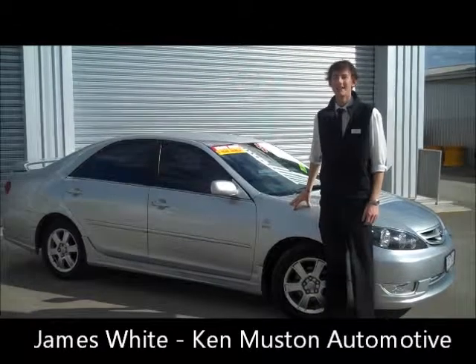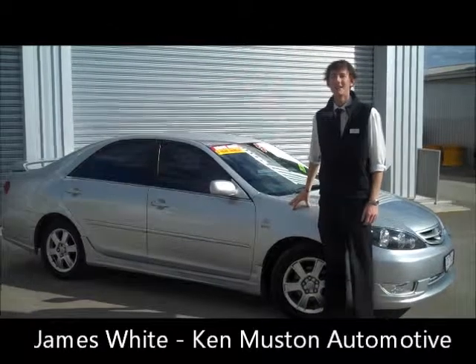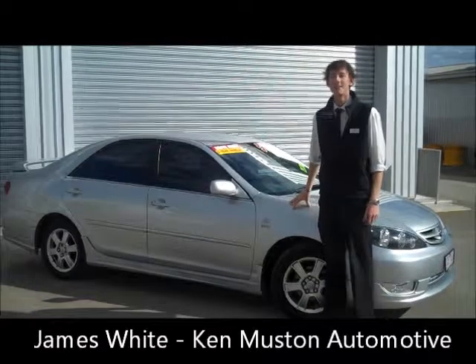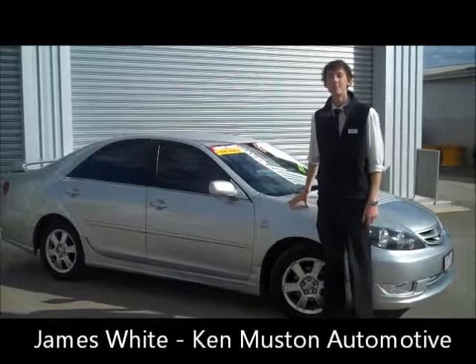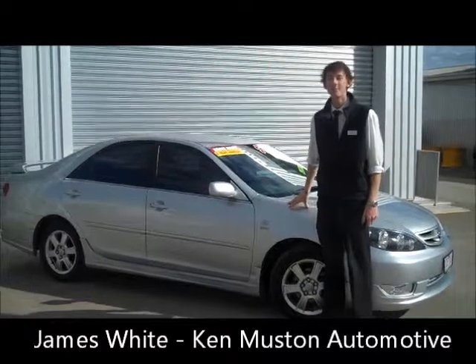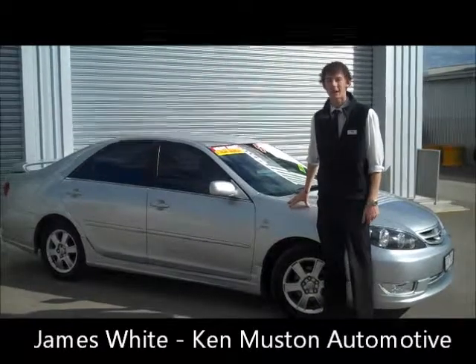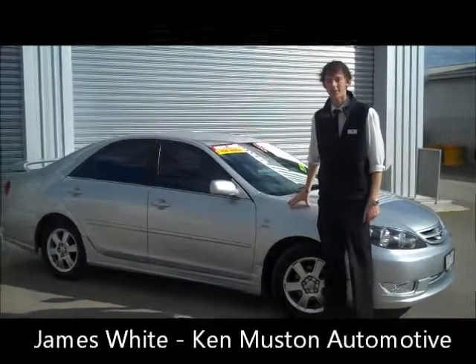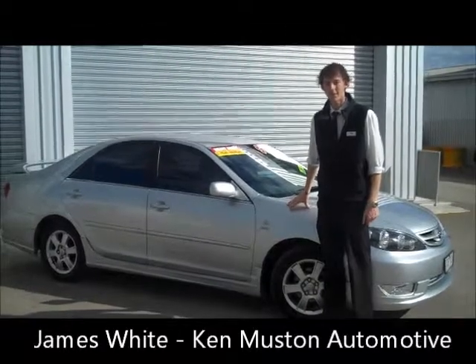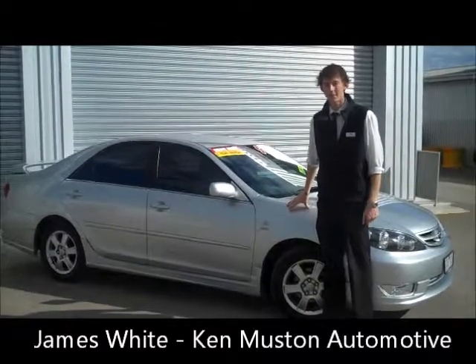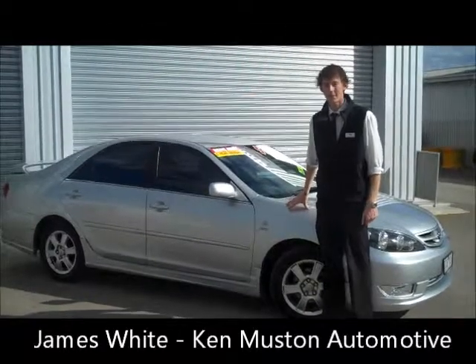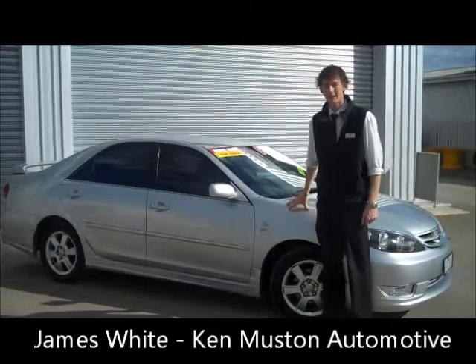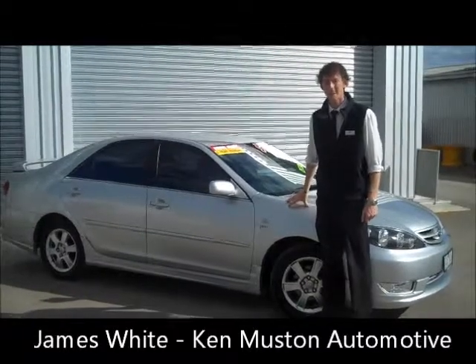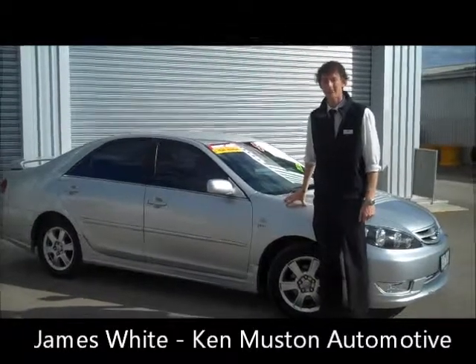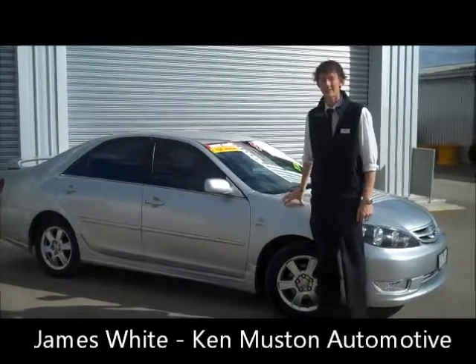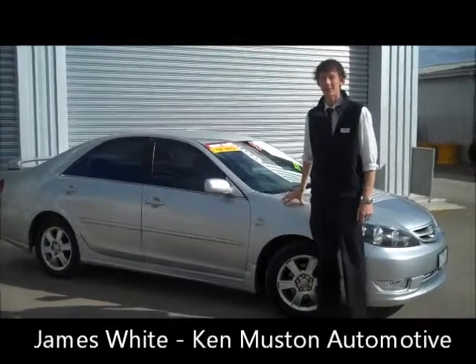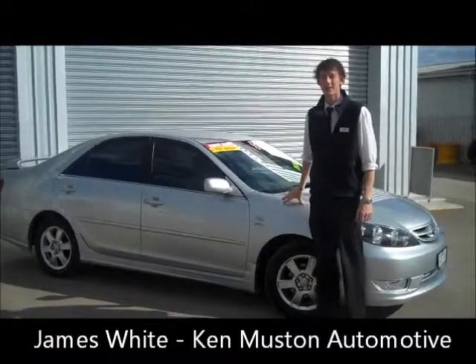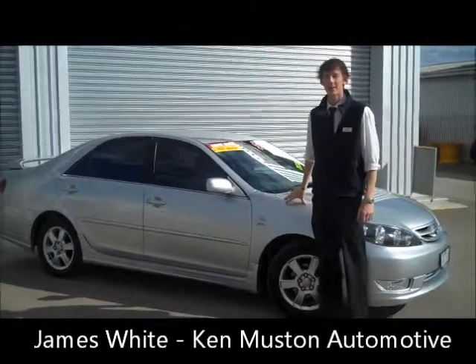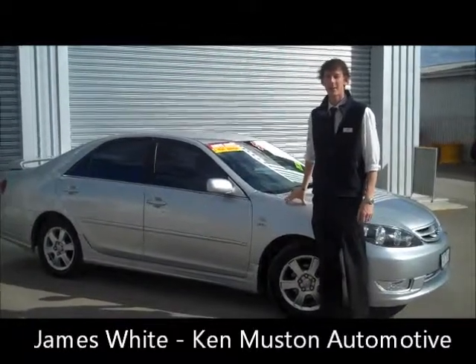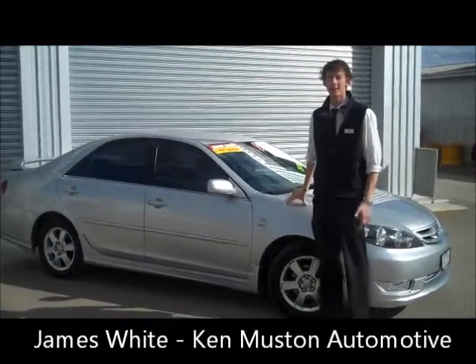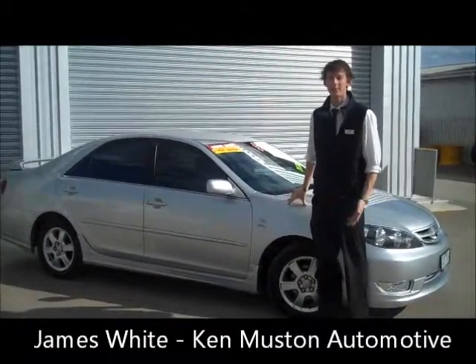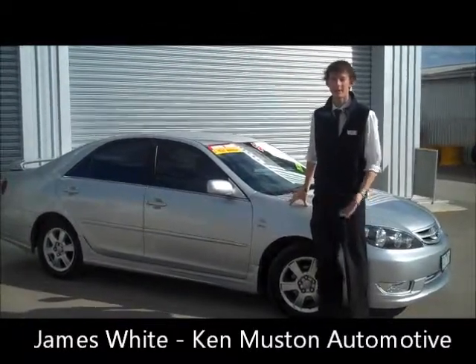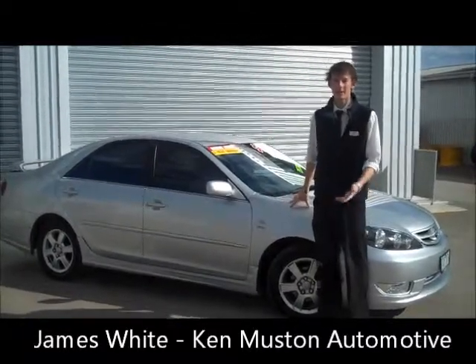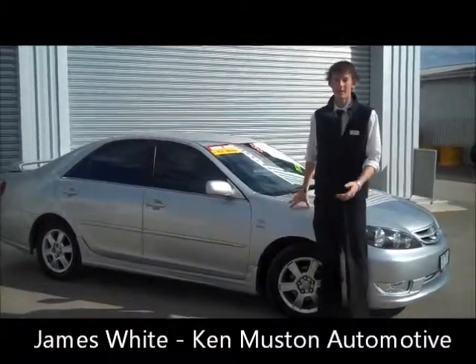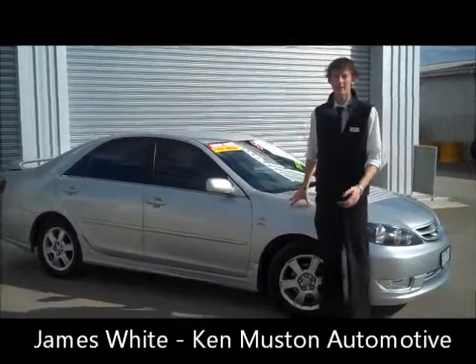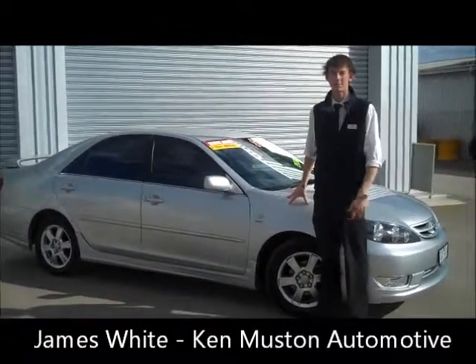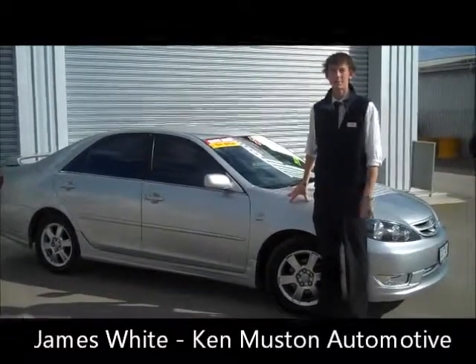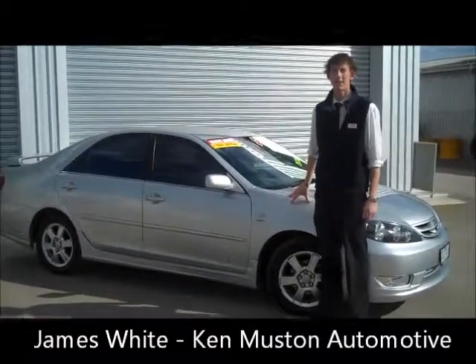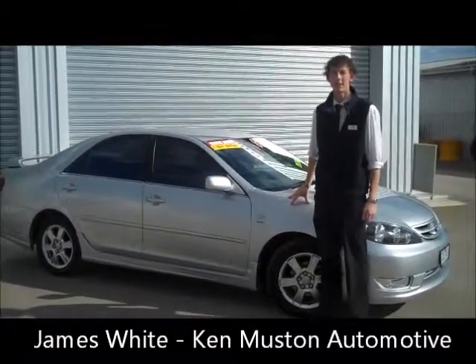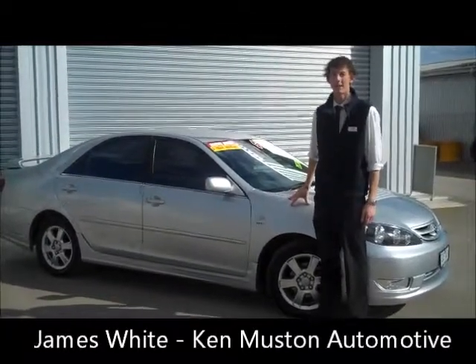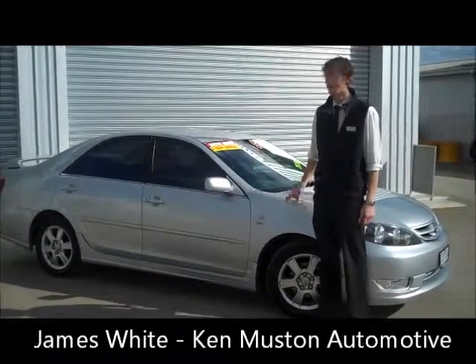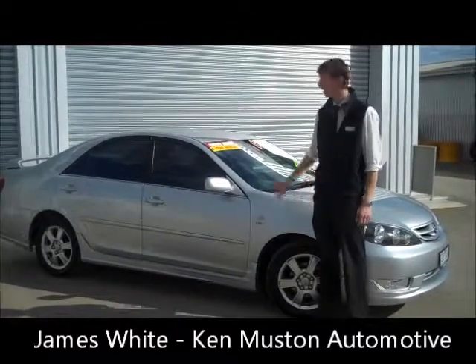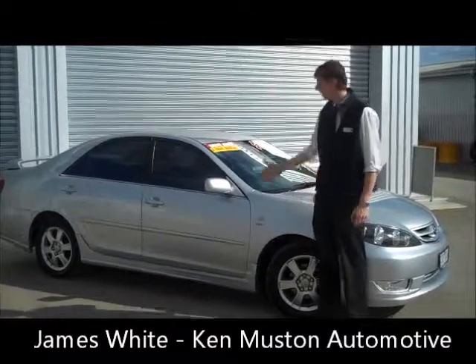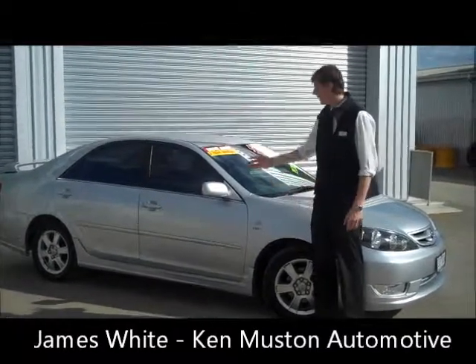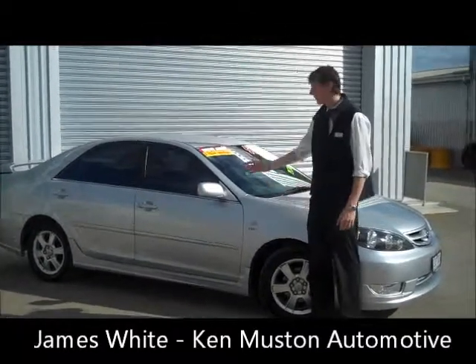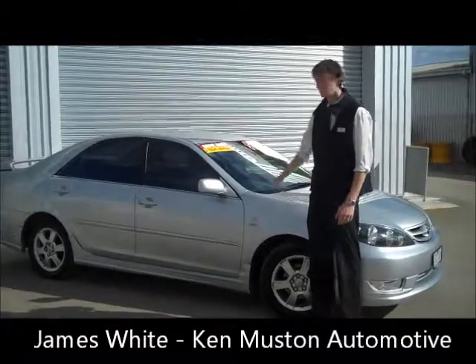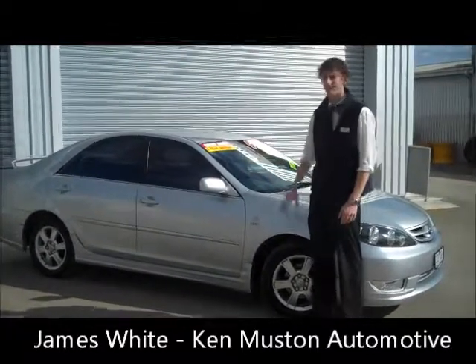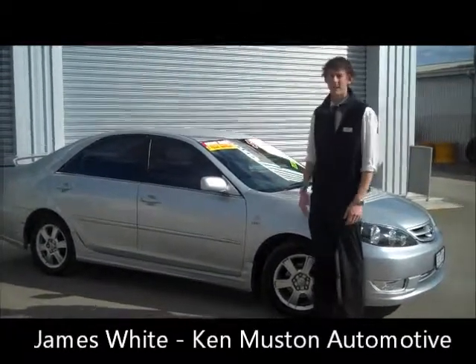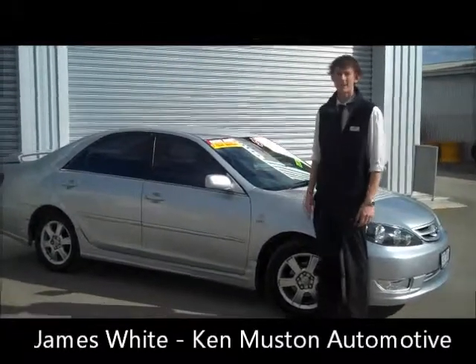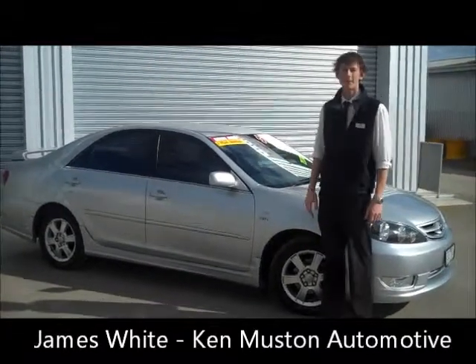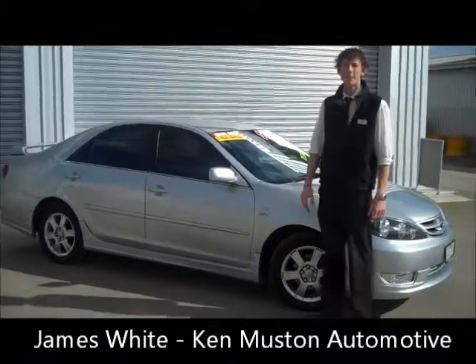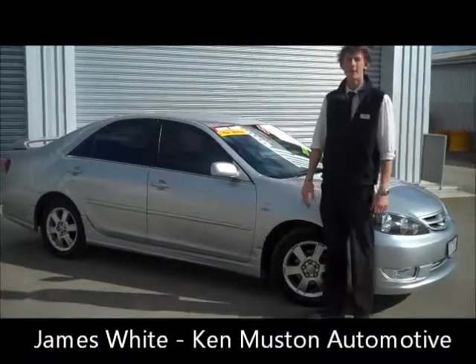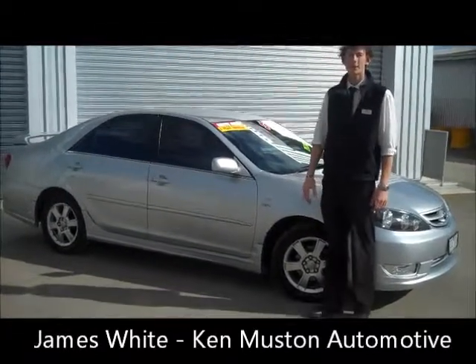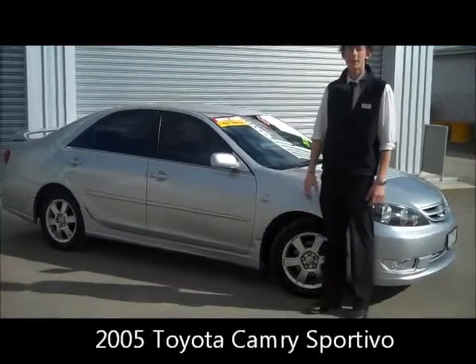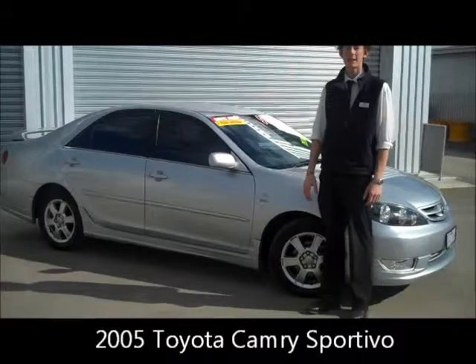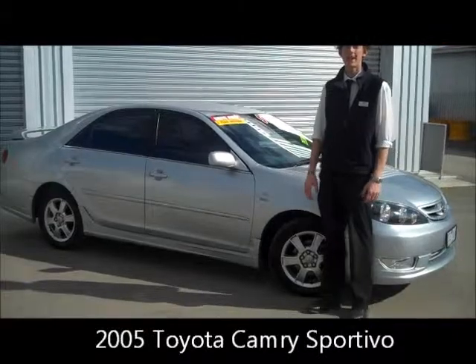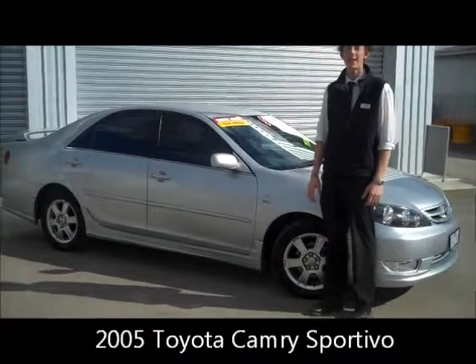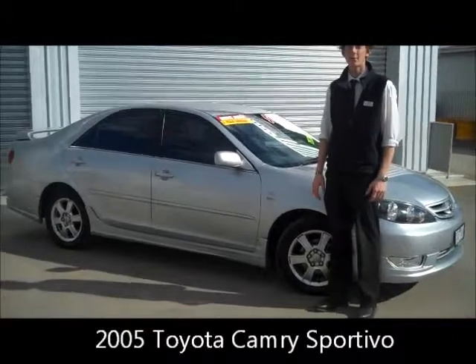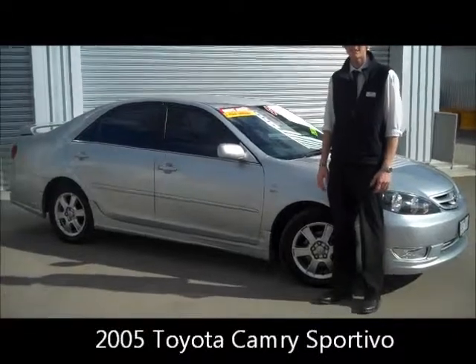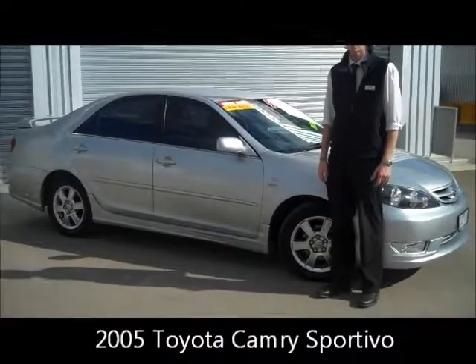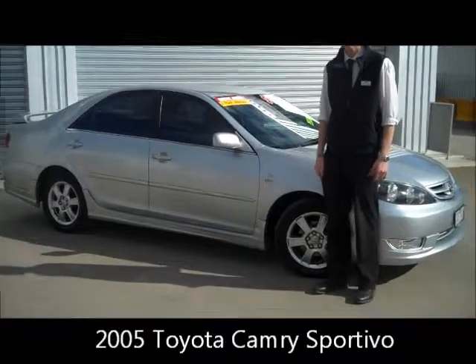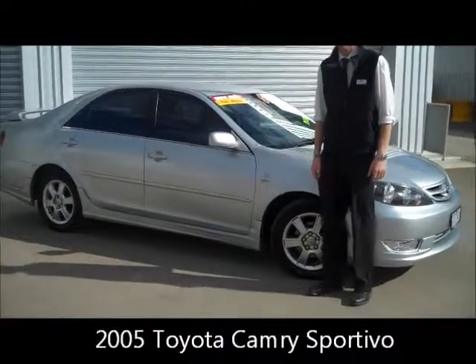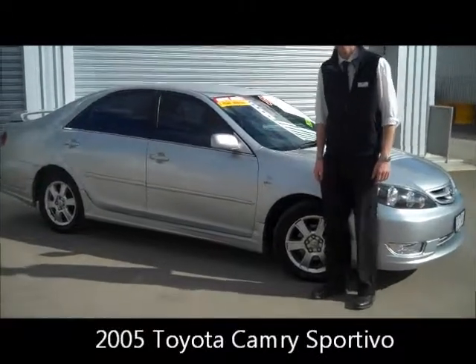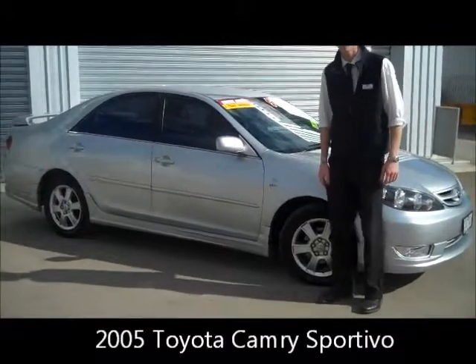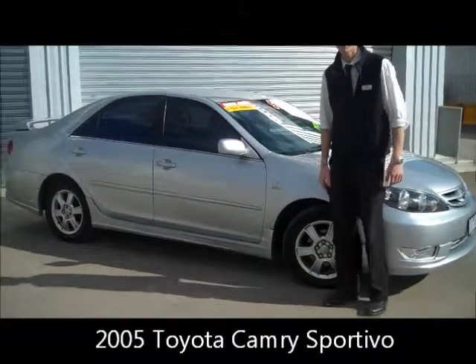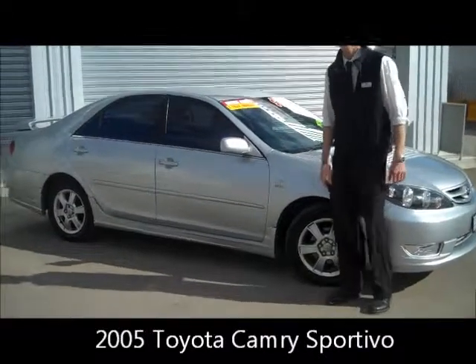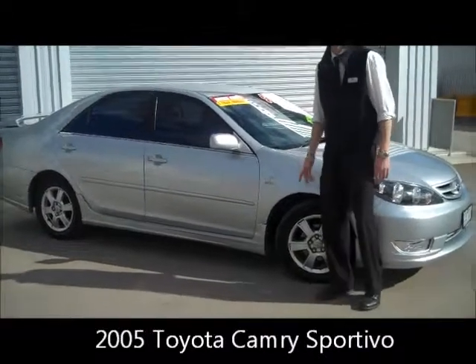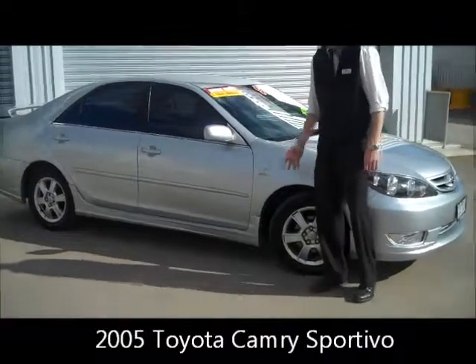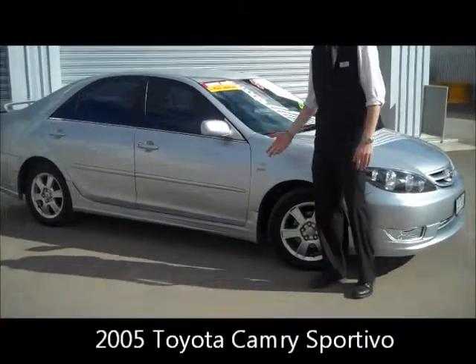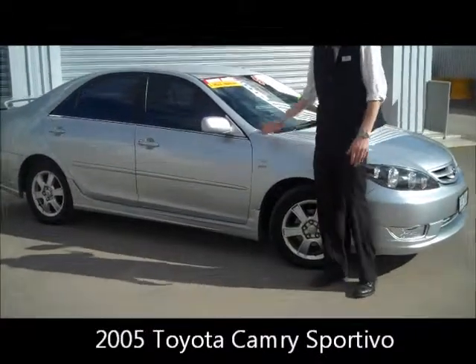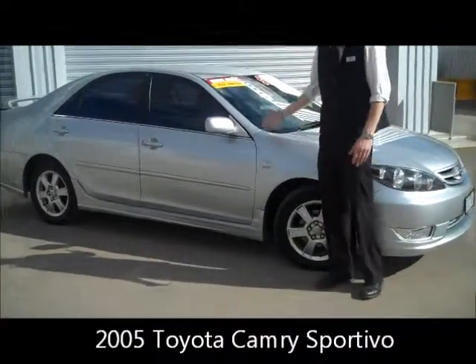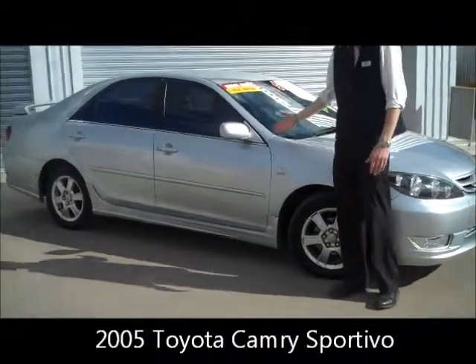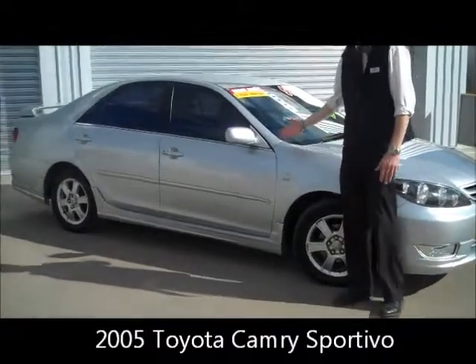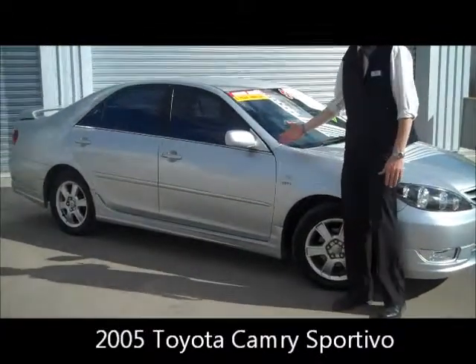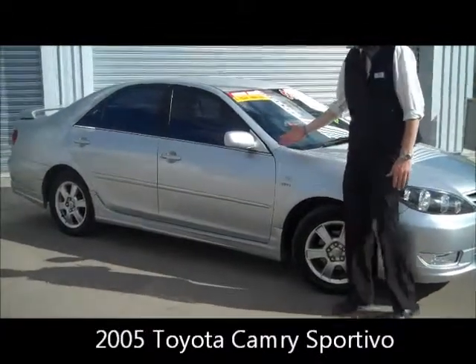Hi, I'm James White from Kermuston Automotive. Welcome to Facebook Friday. 2005 Toyota Camry Sportivo. So let's go have a look around.